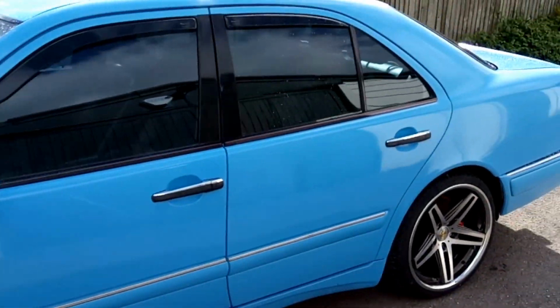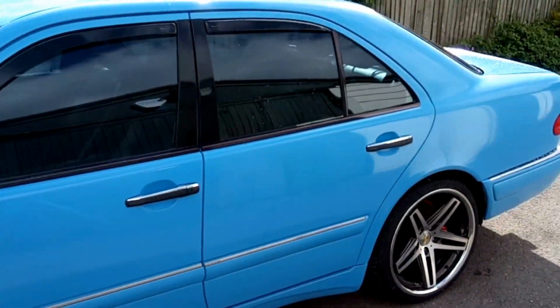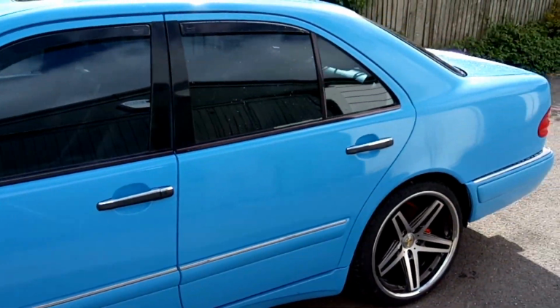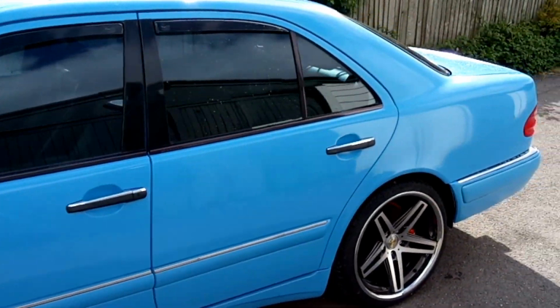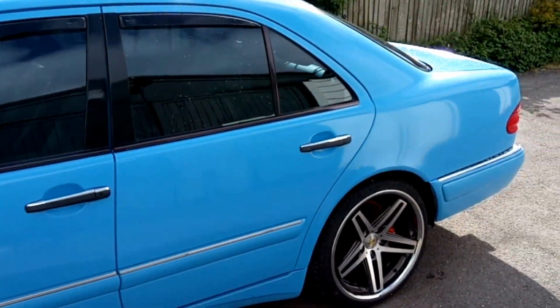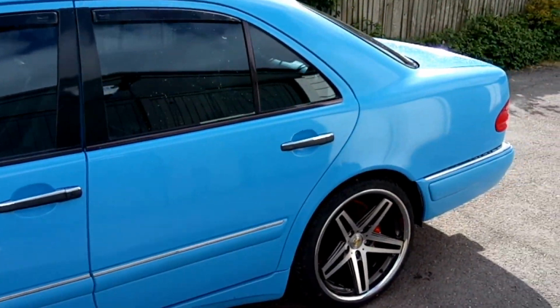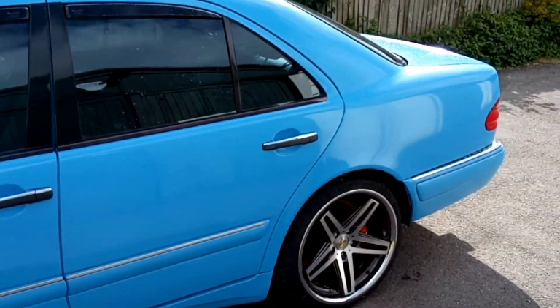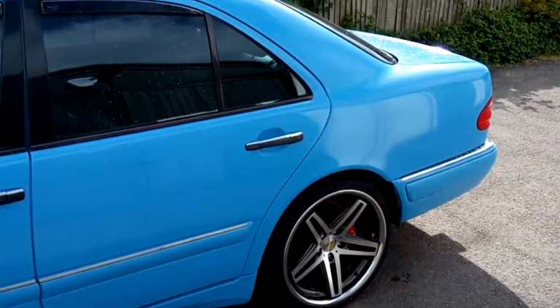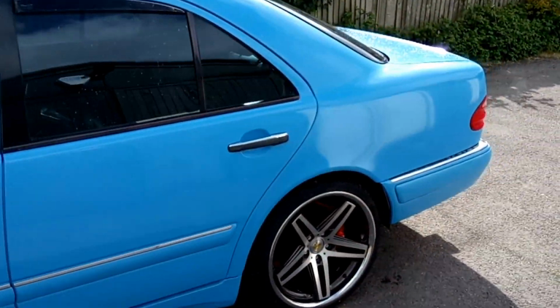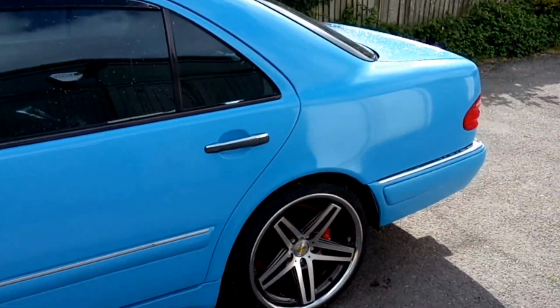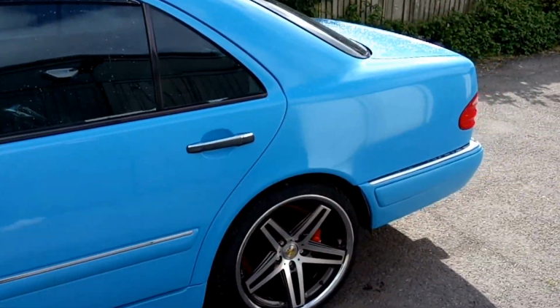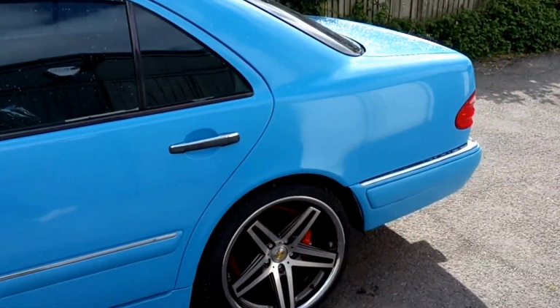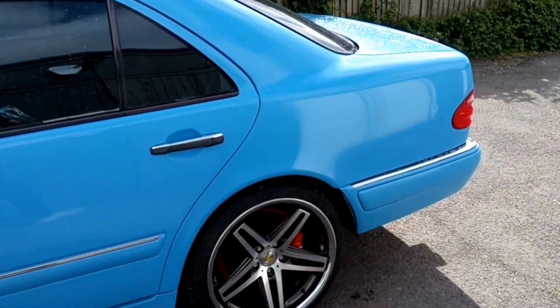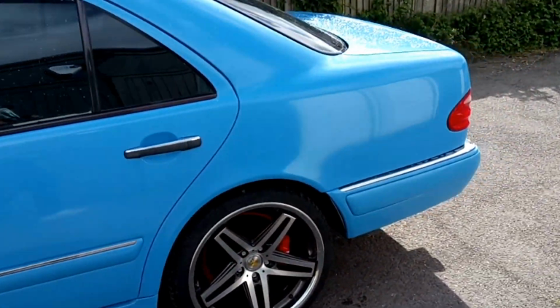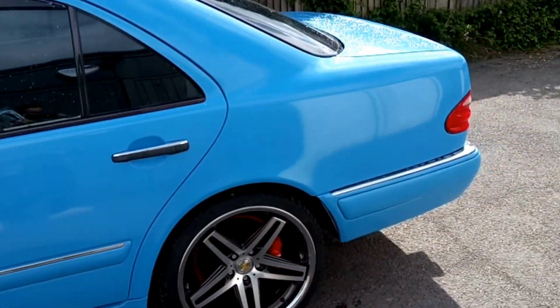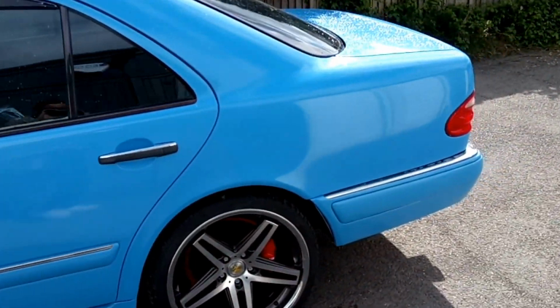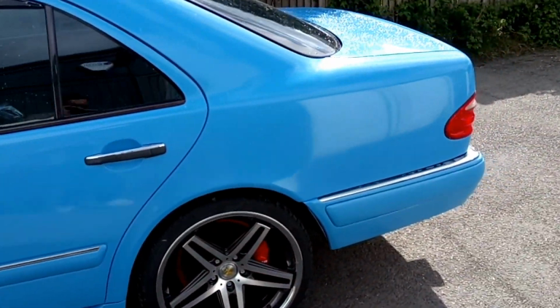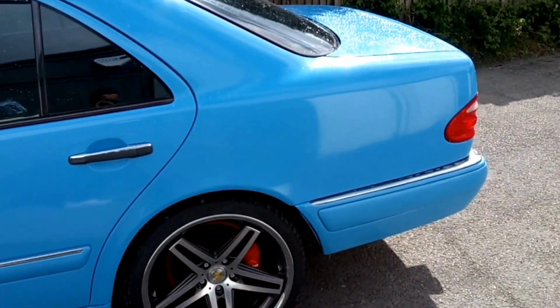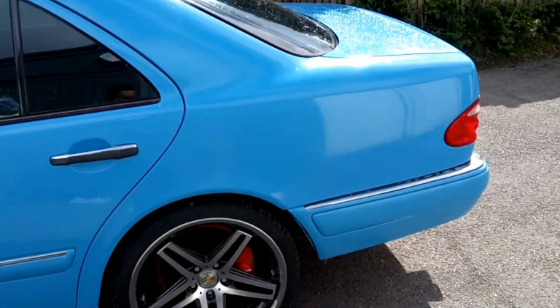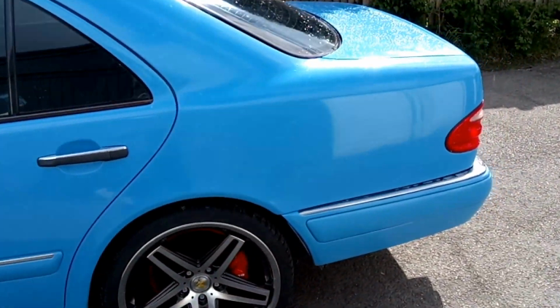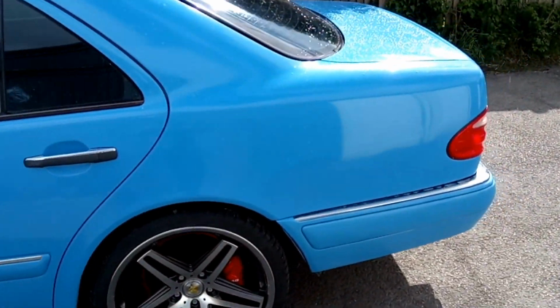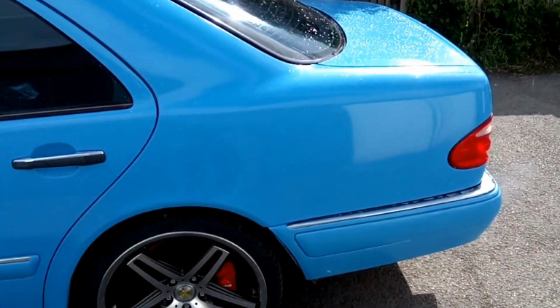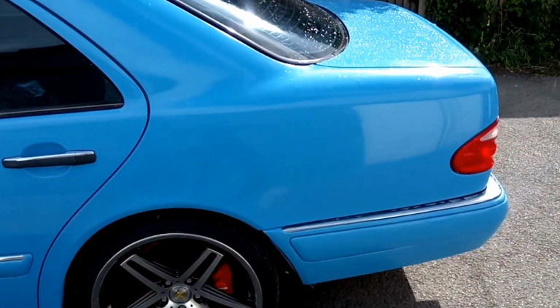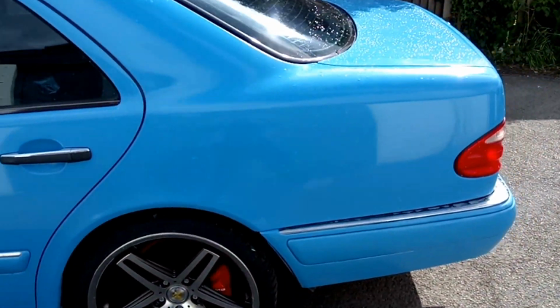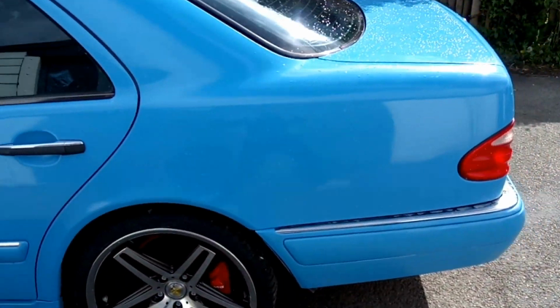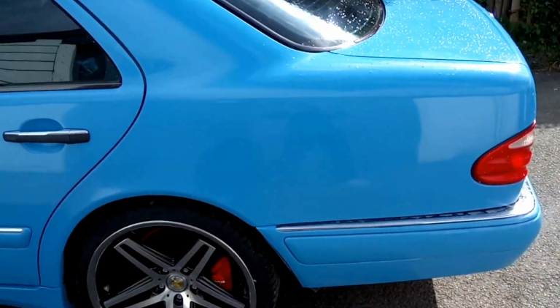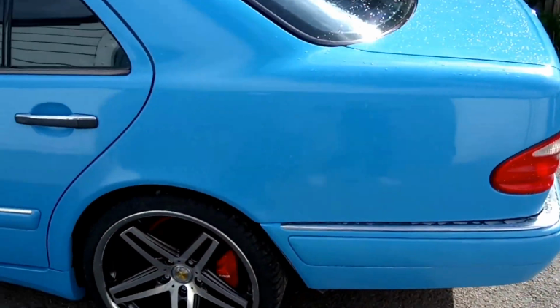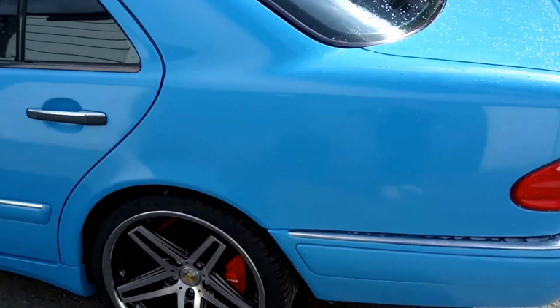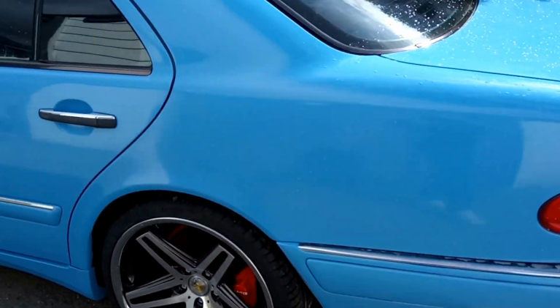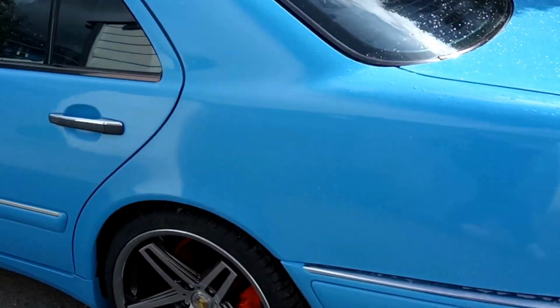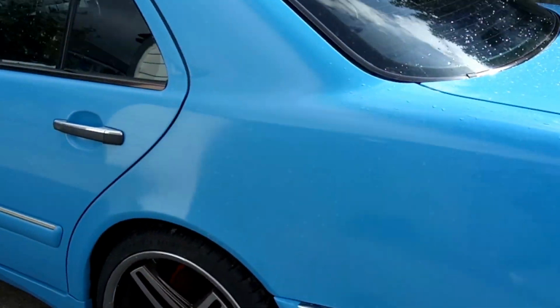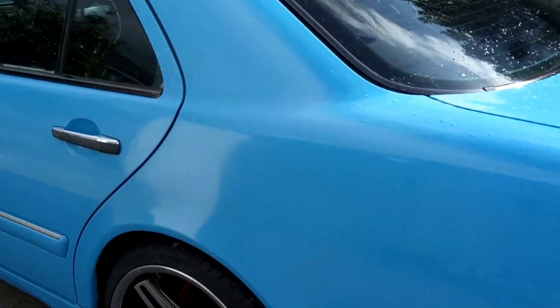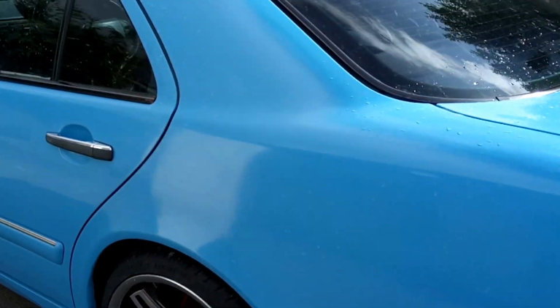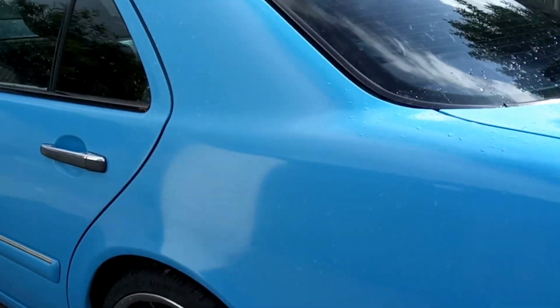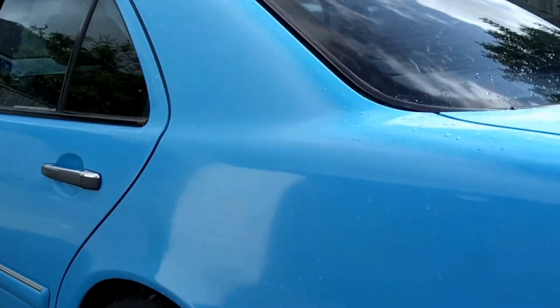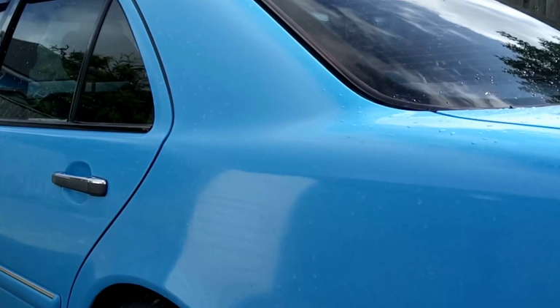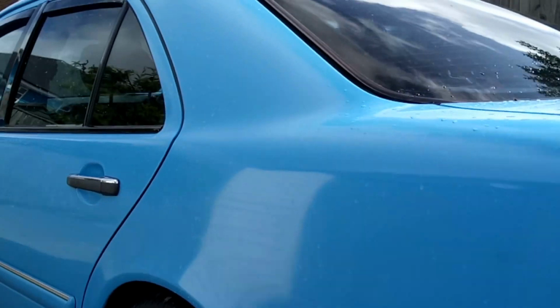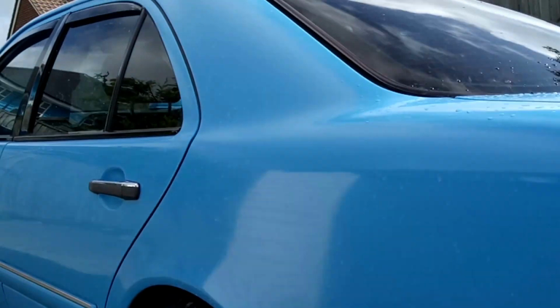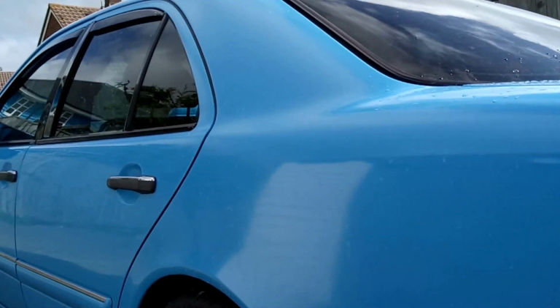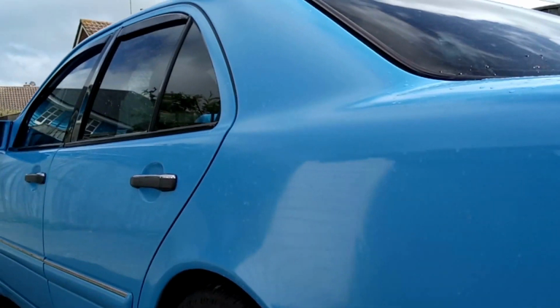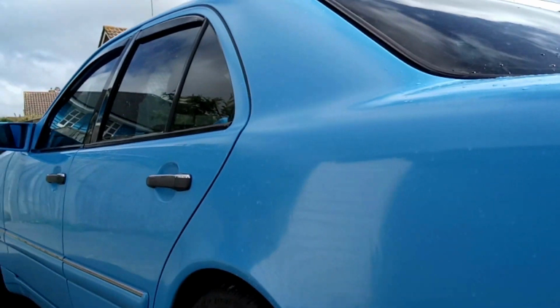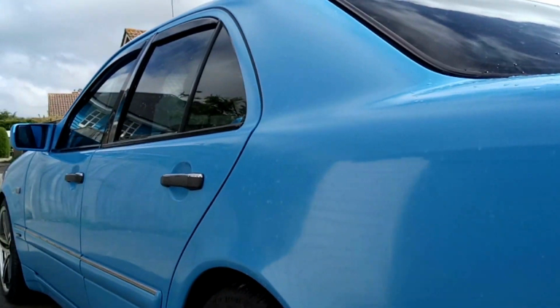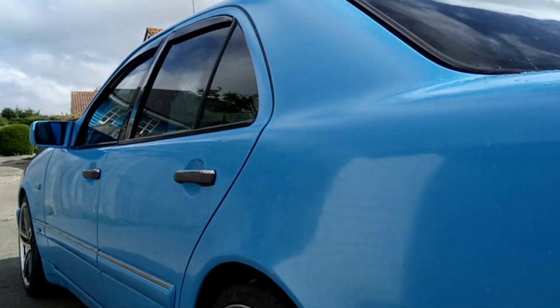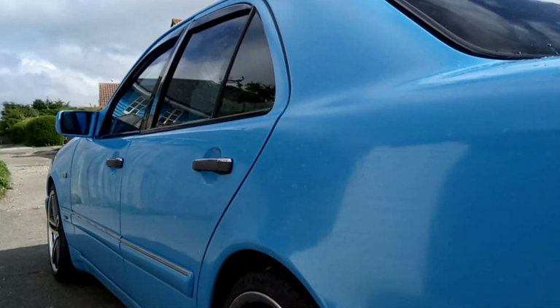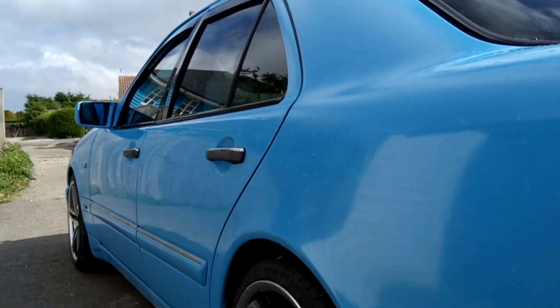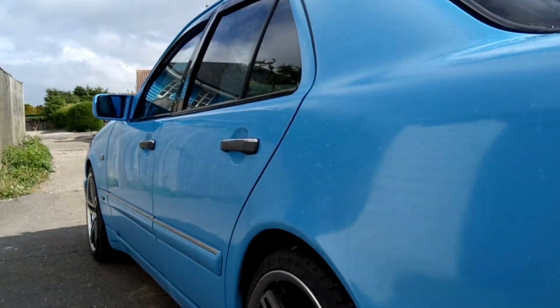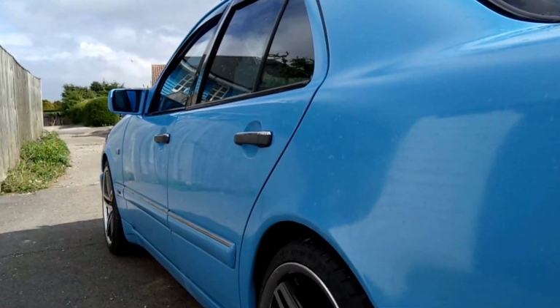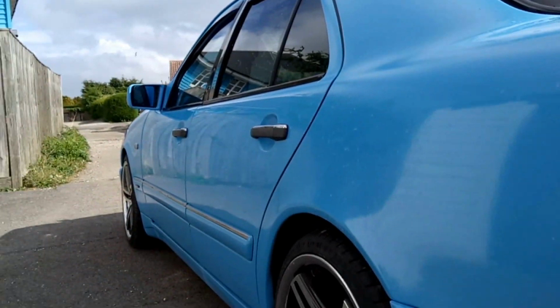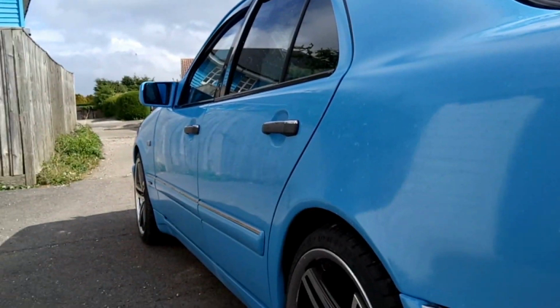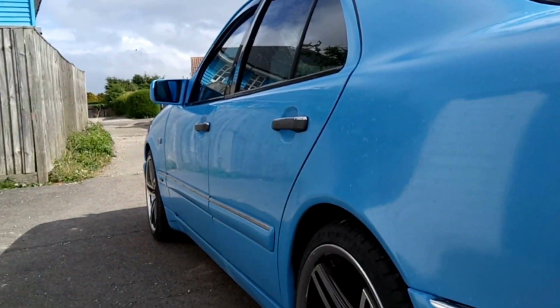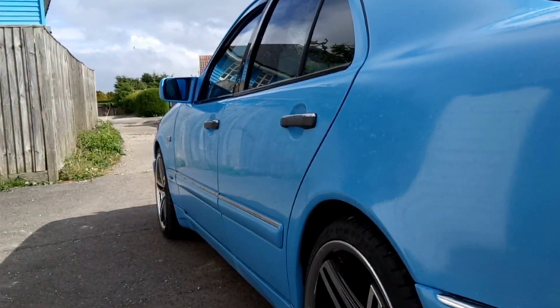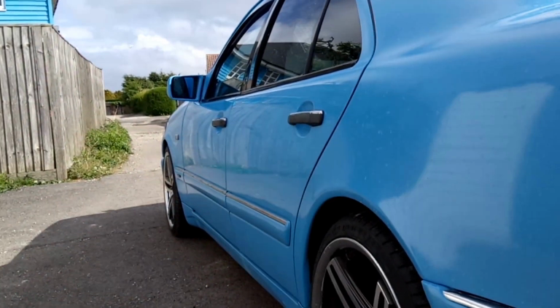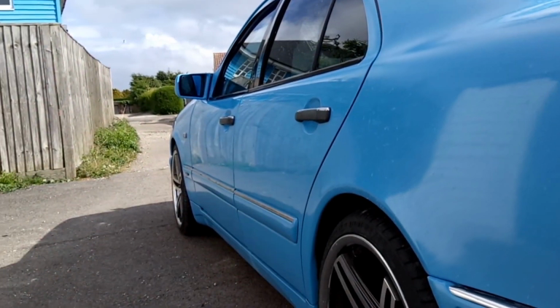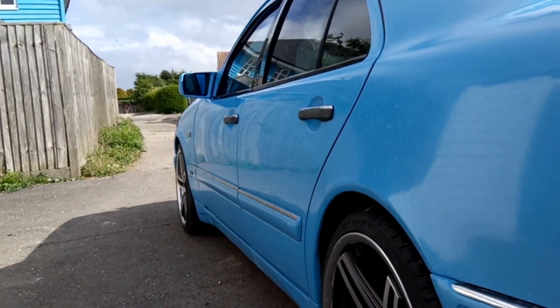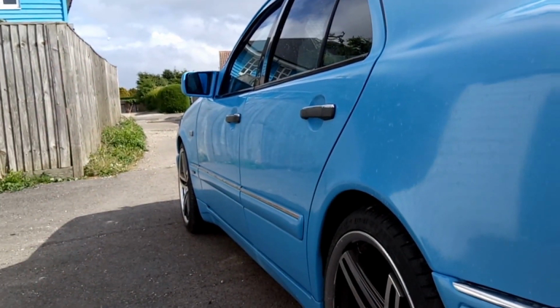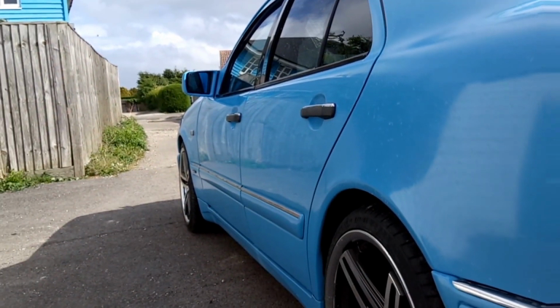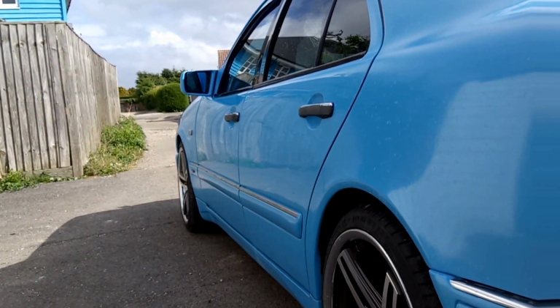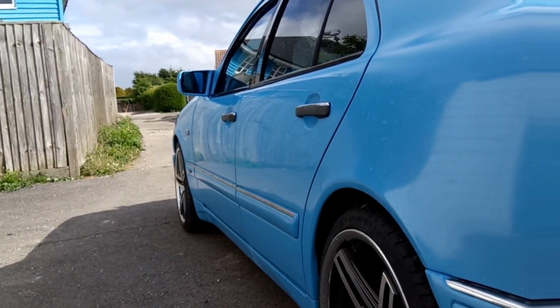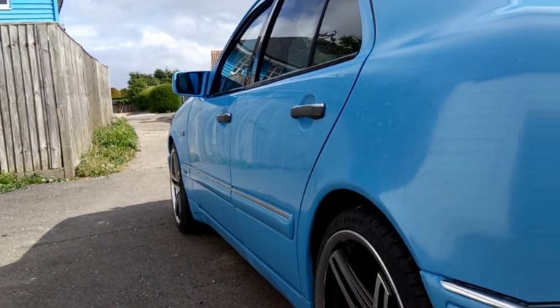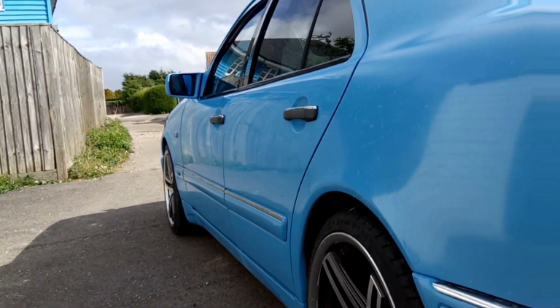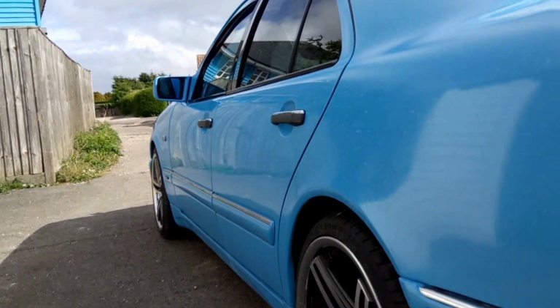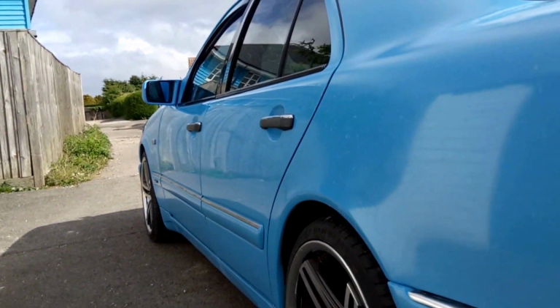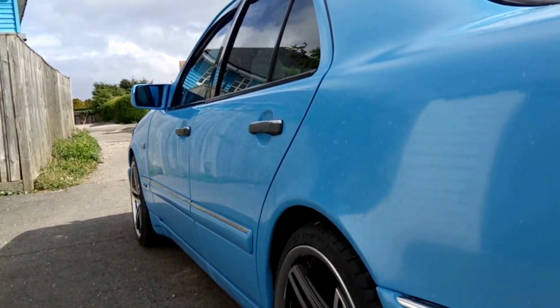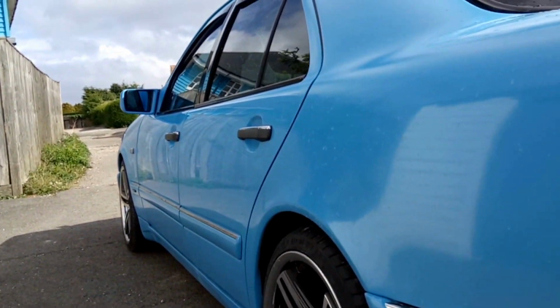Painted it myself. It's not perfect but it's got a nice shine on it.